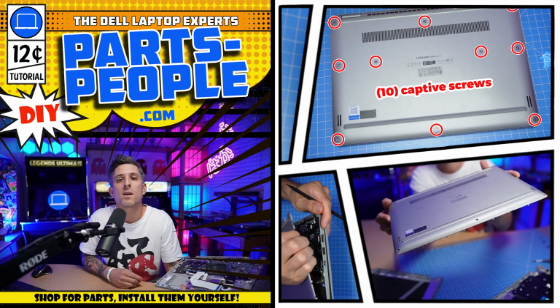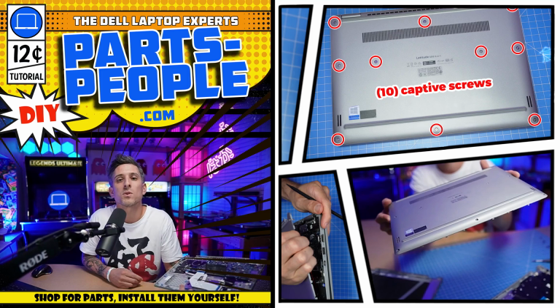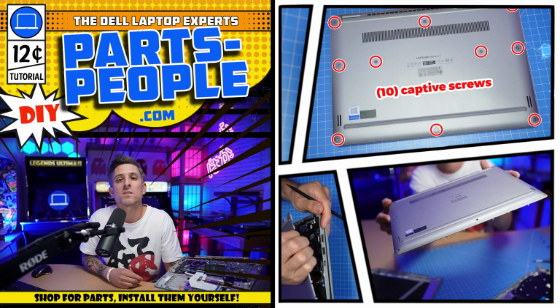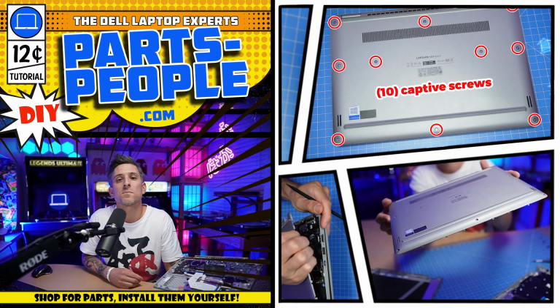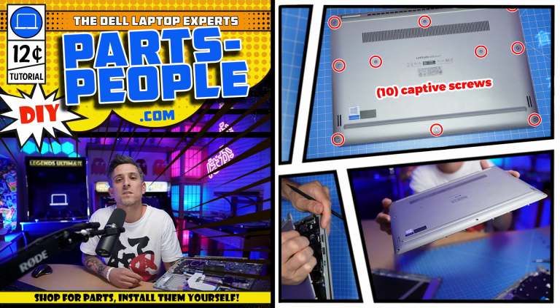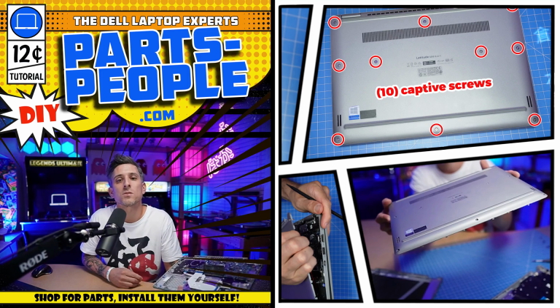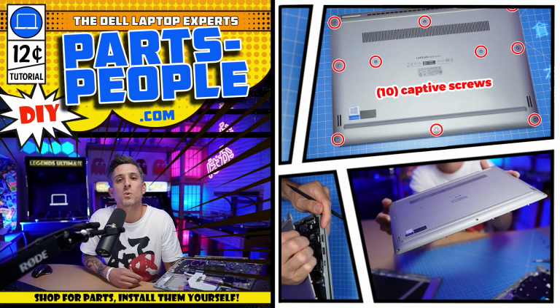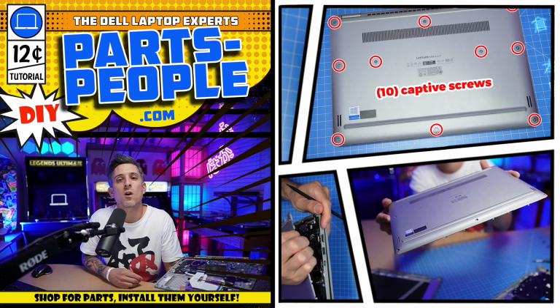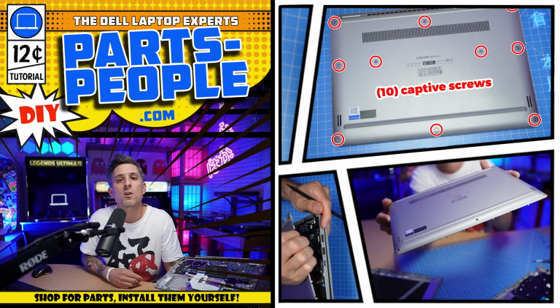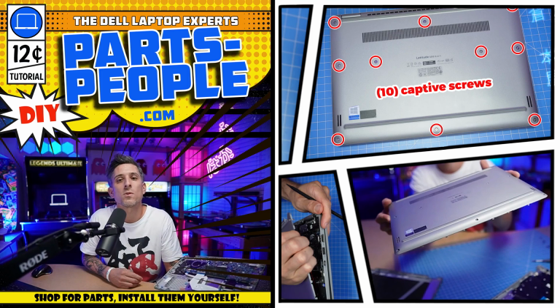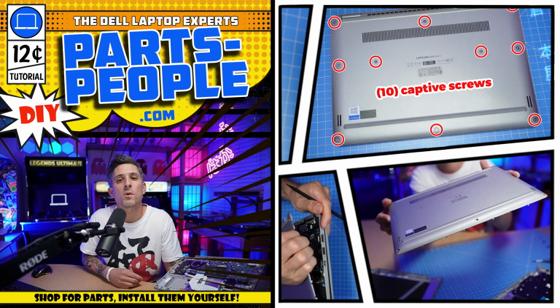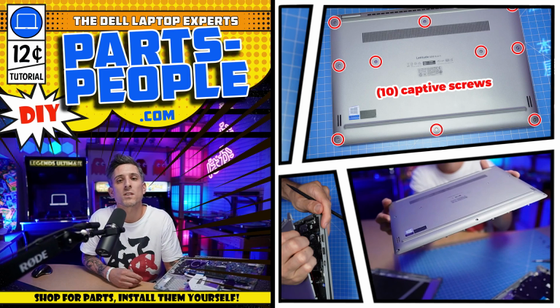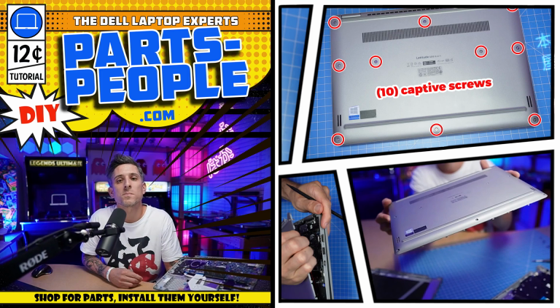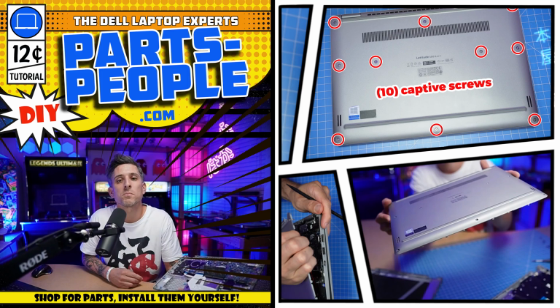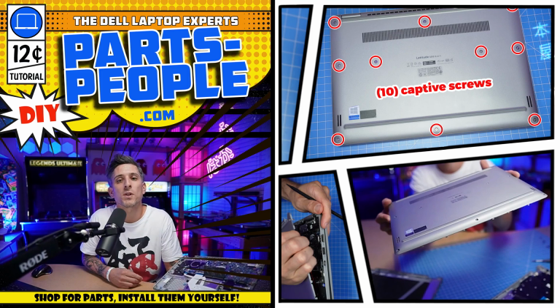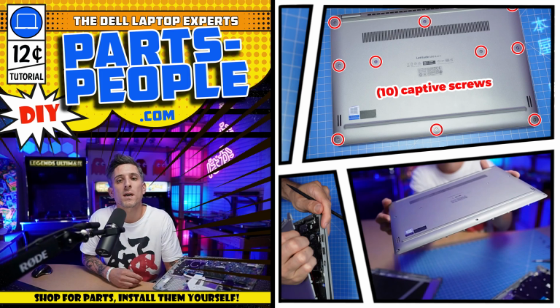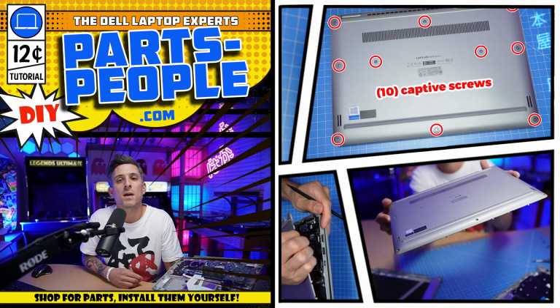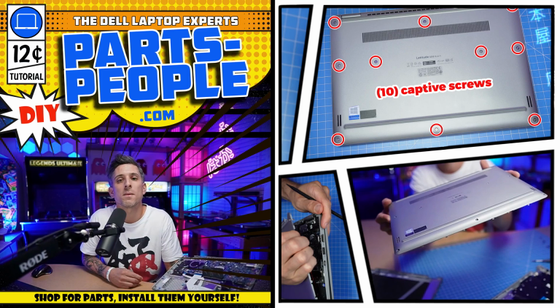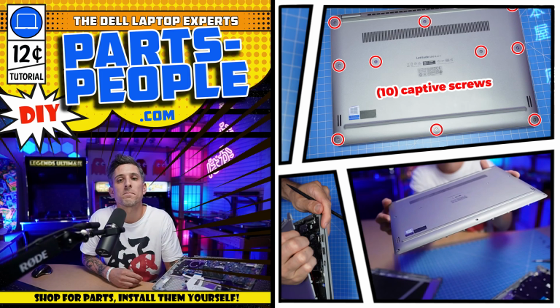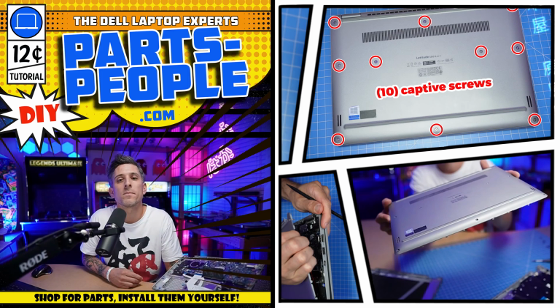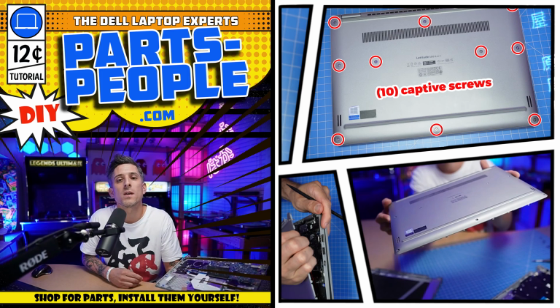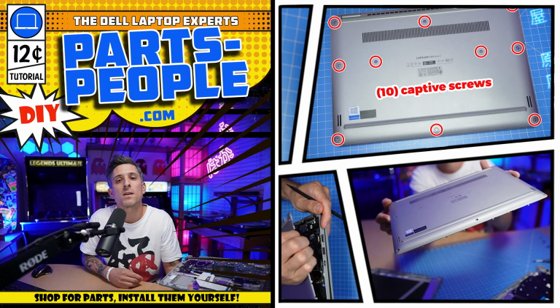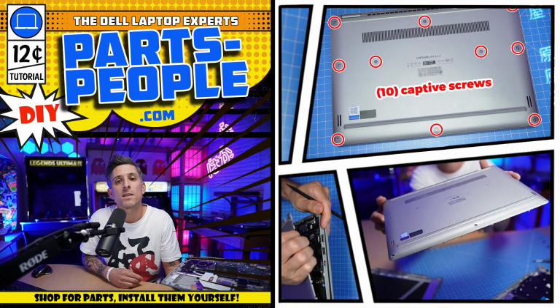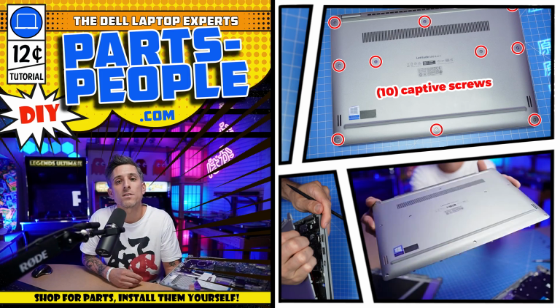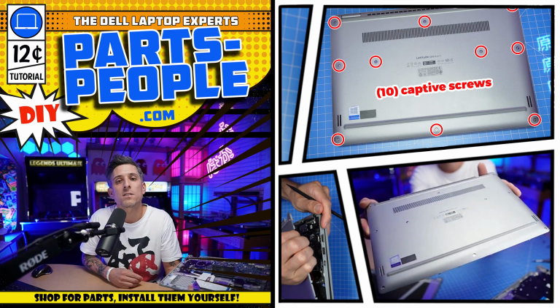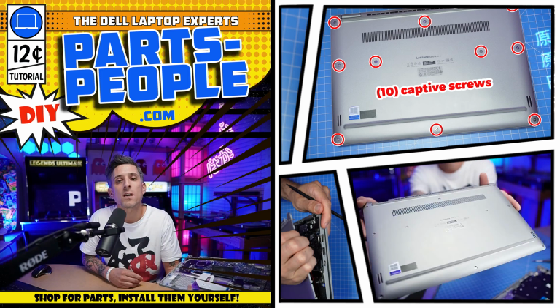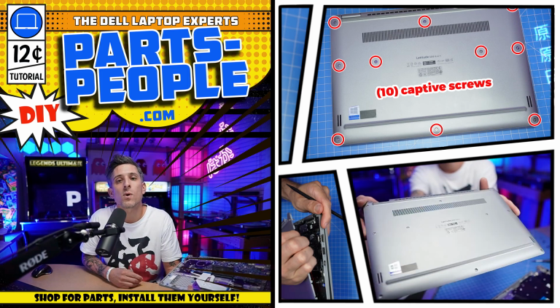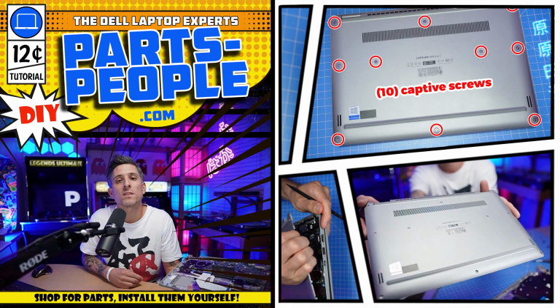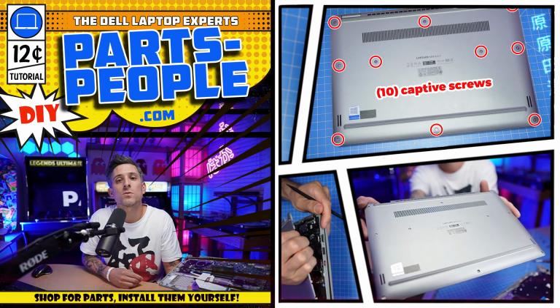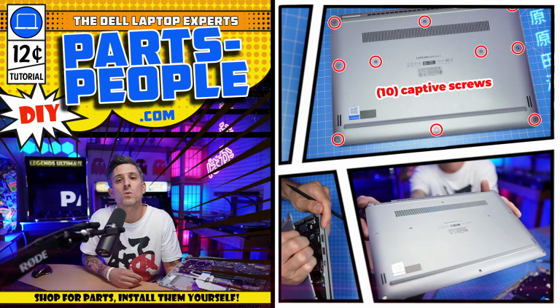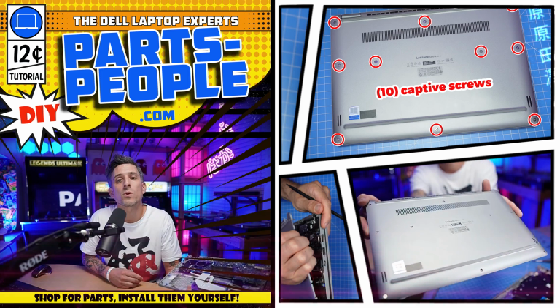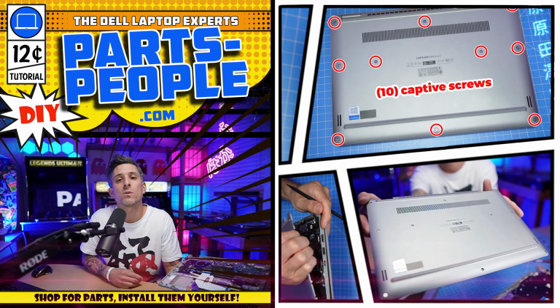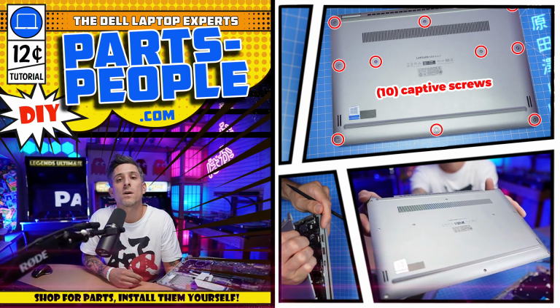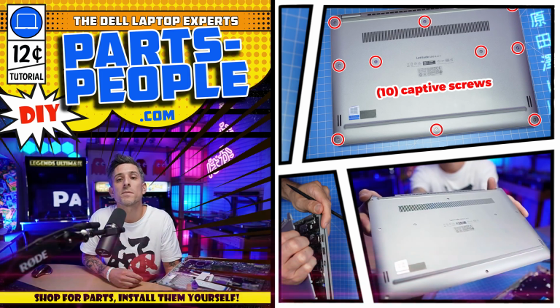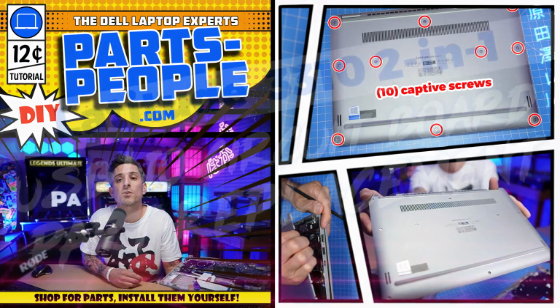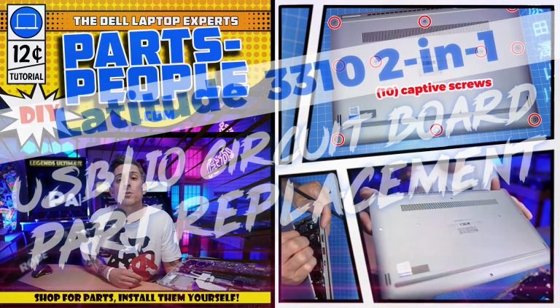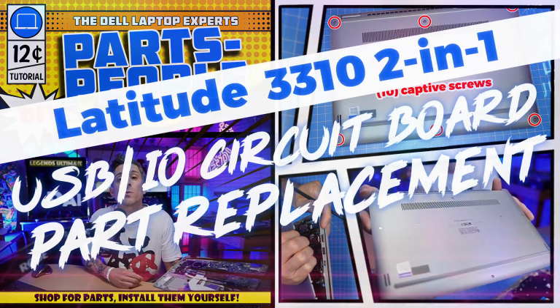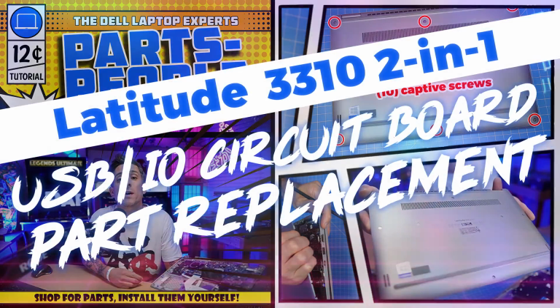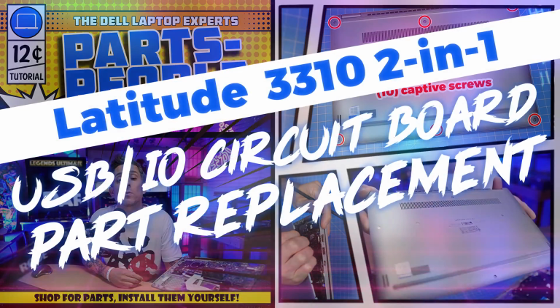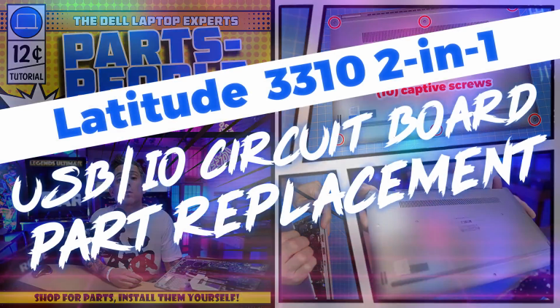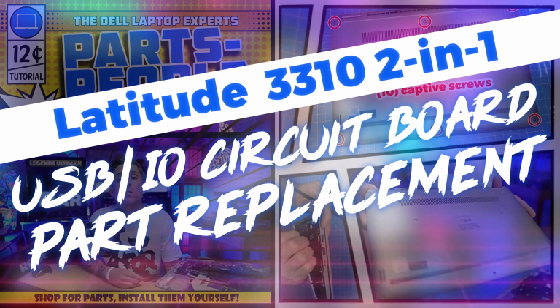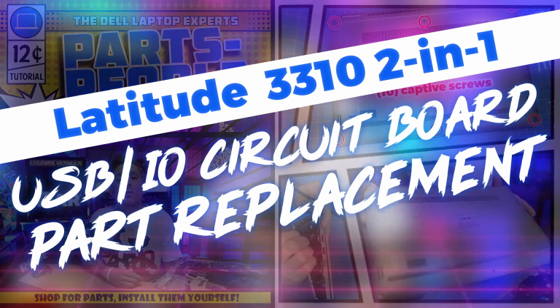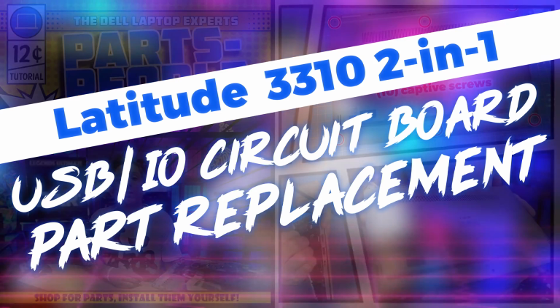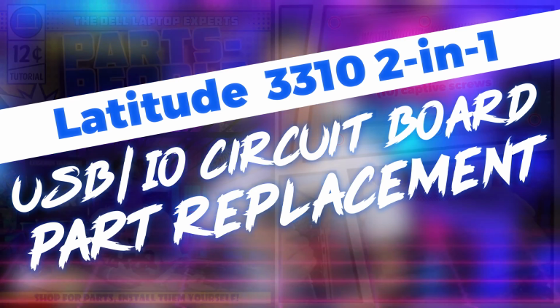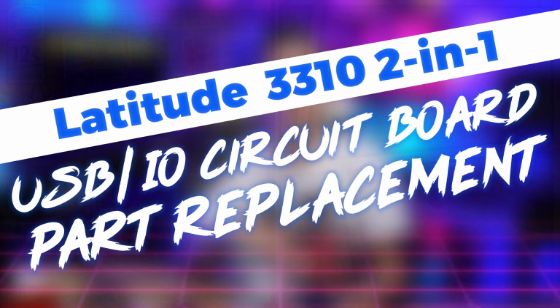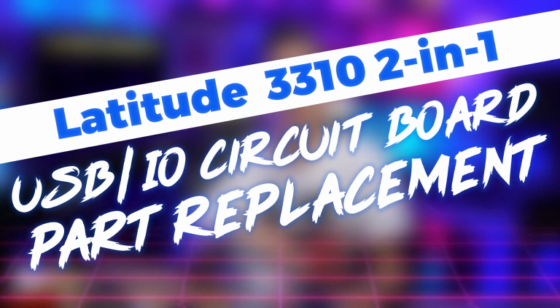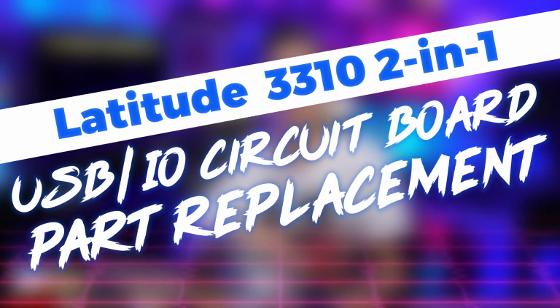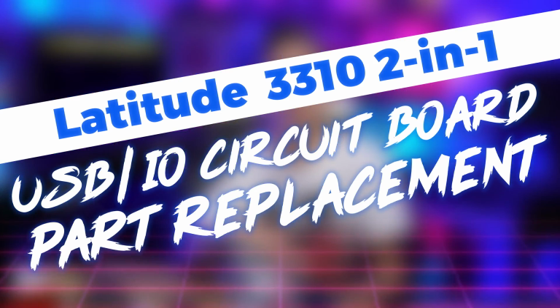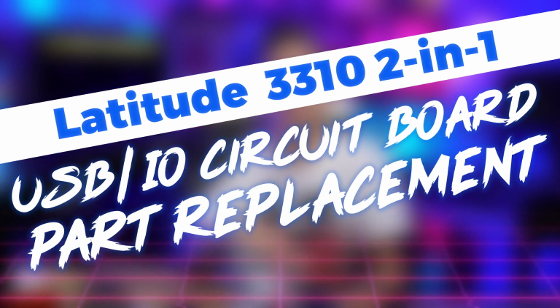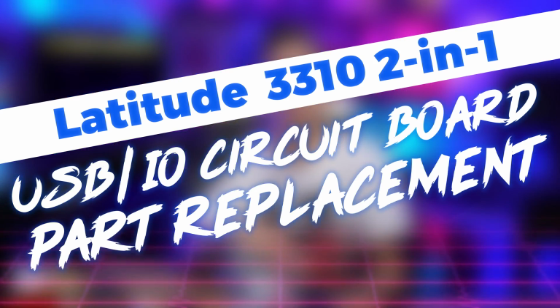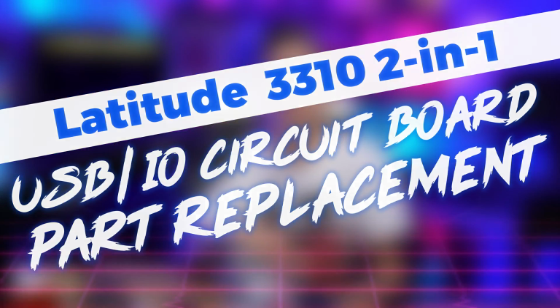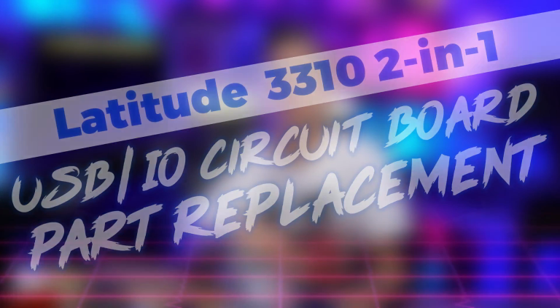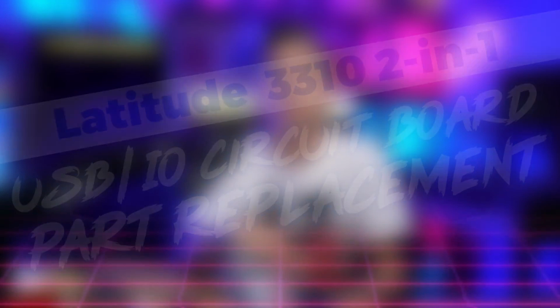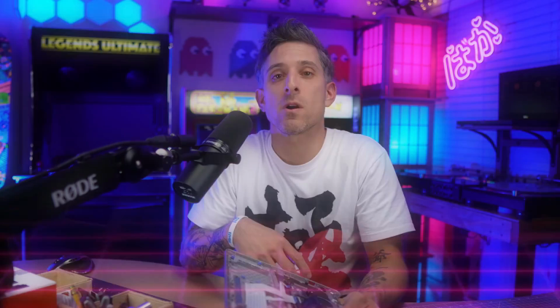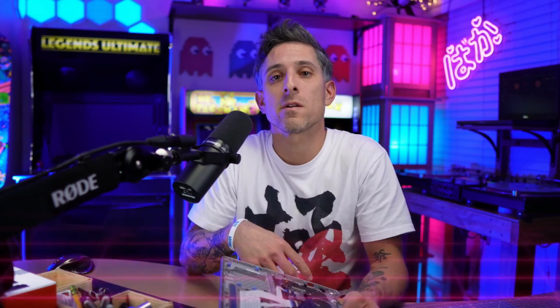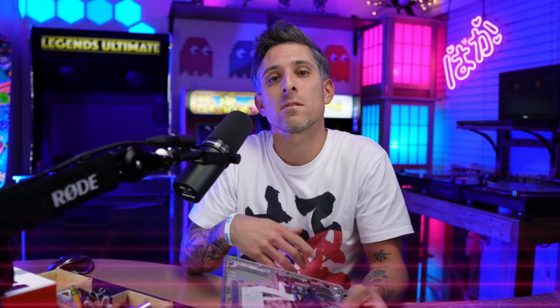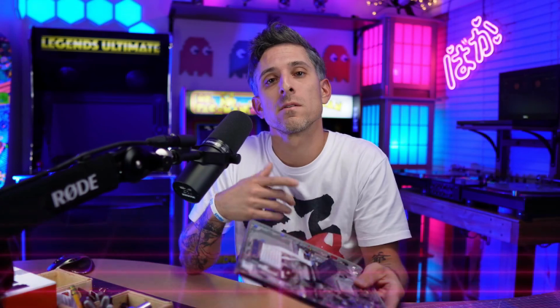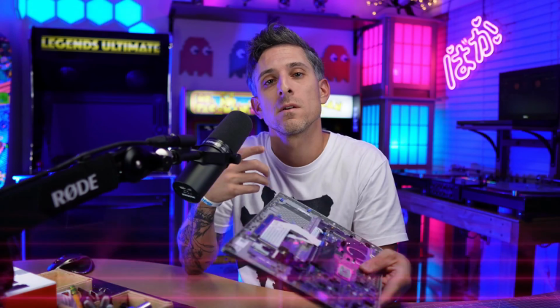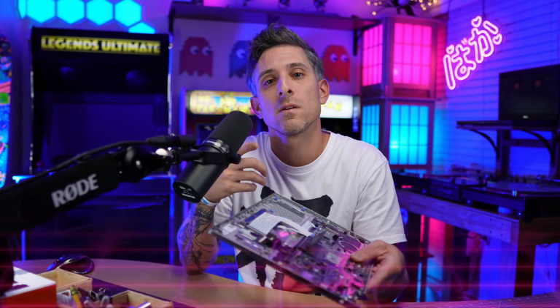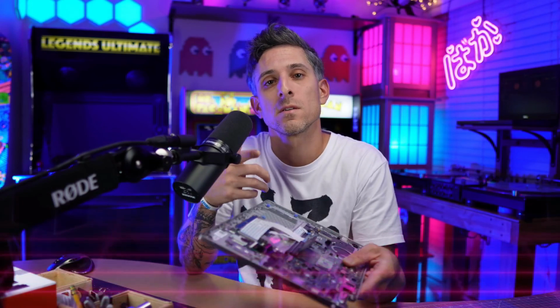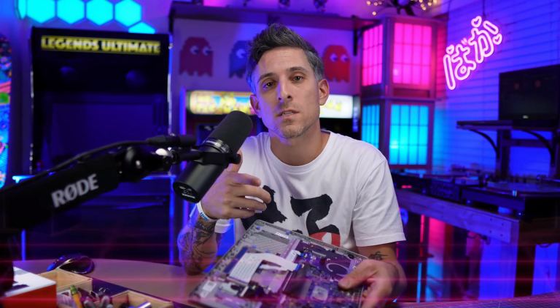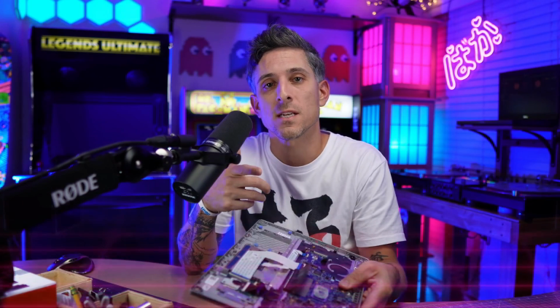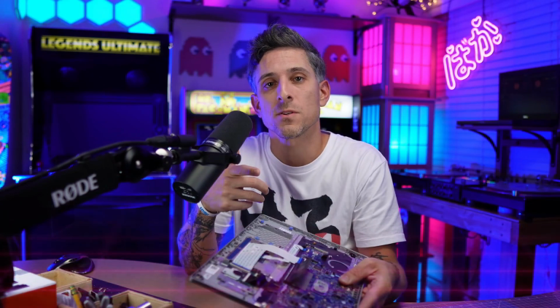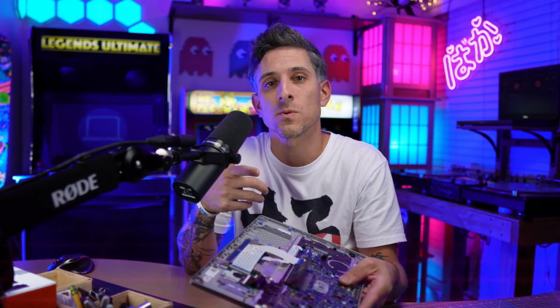Hey, what's up? This is Ricardo at PartsPeople.com, and in this DIY tutorial I'm going to show you how to install your Dell laptop replacement part. Stay tuned.